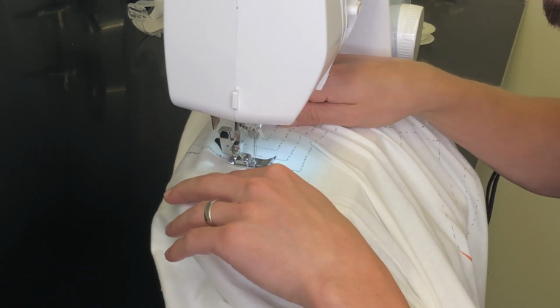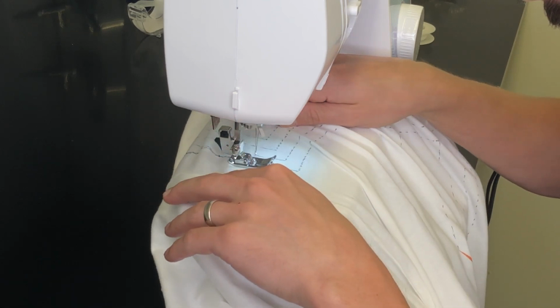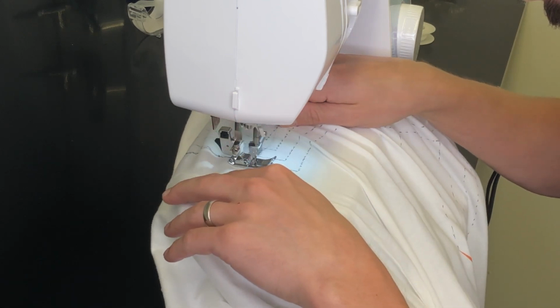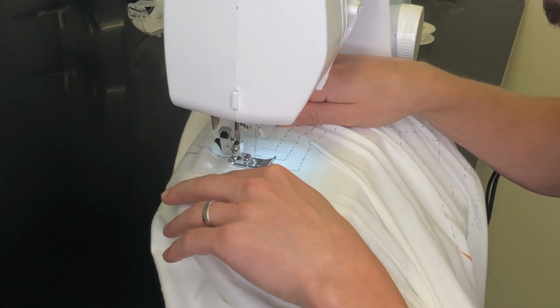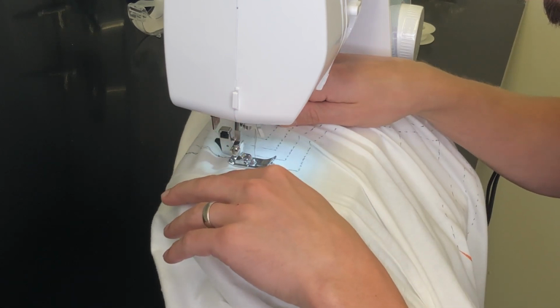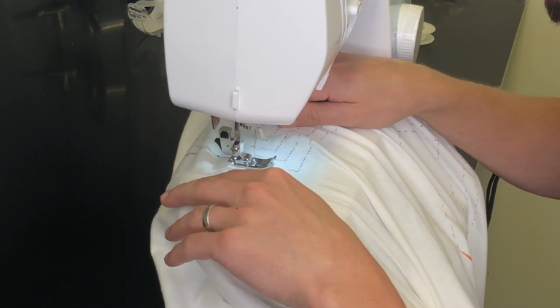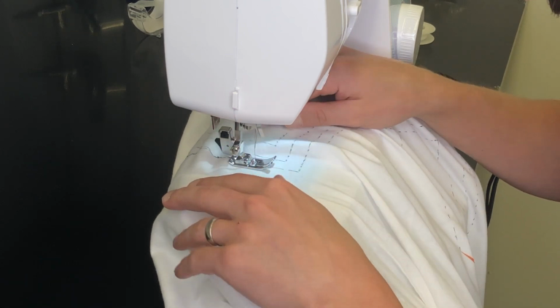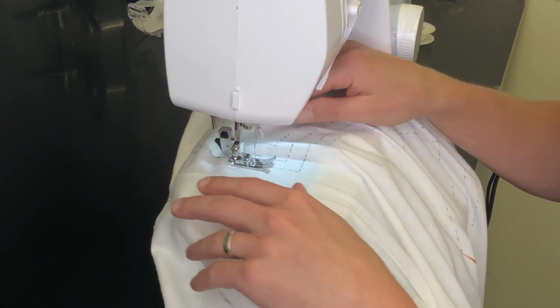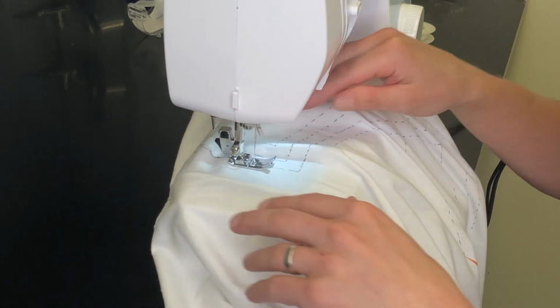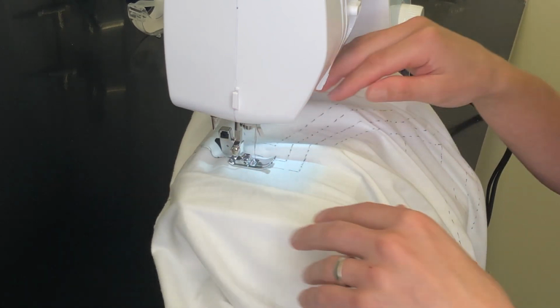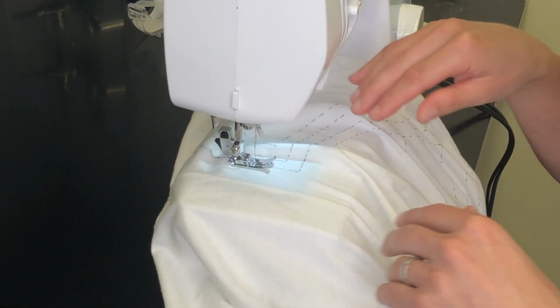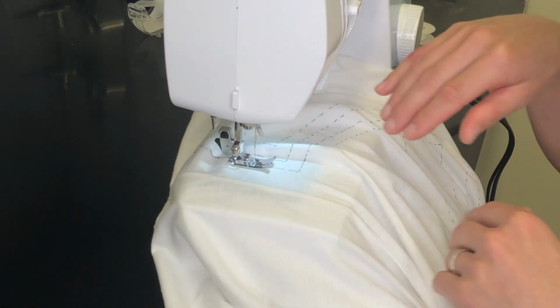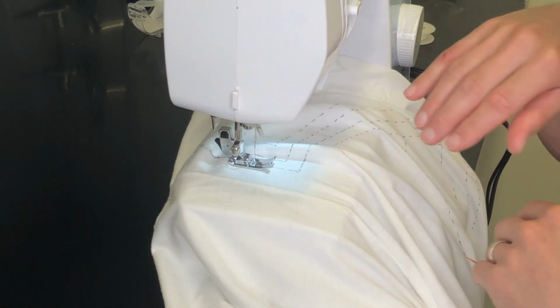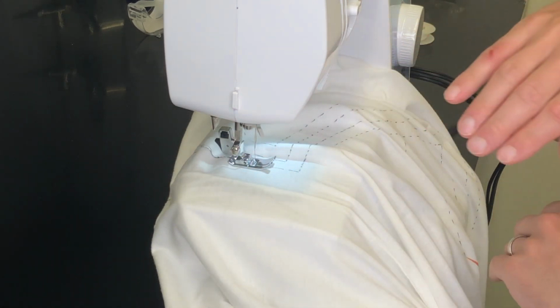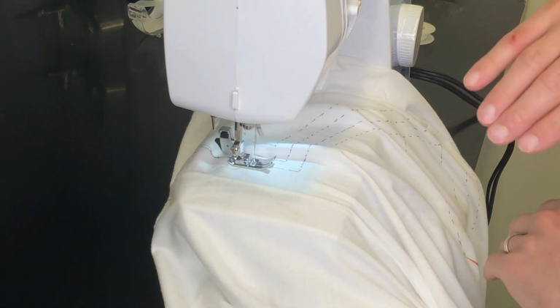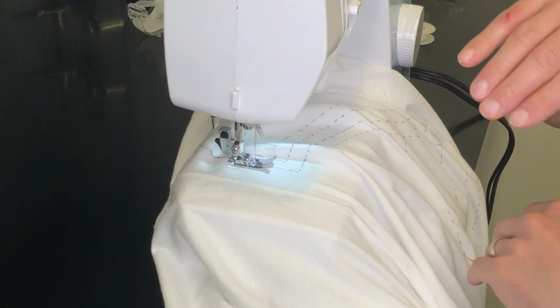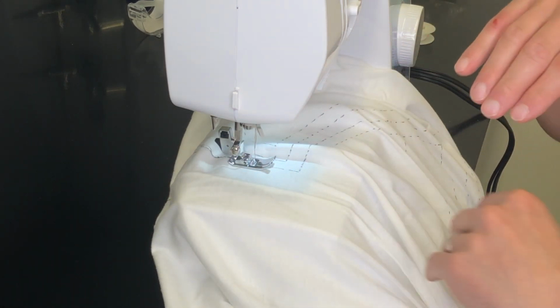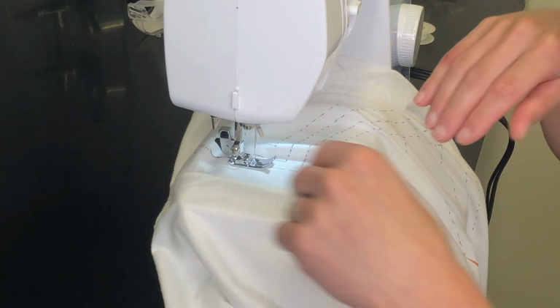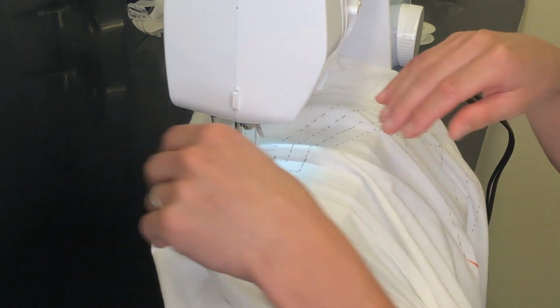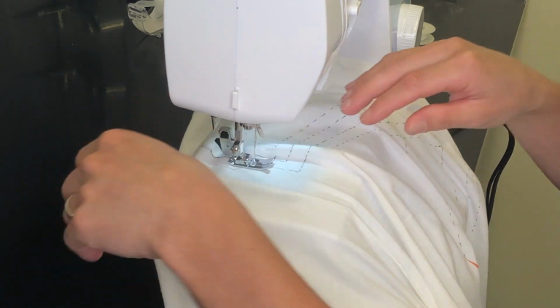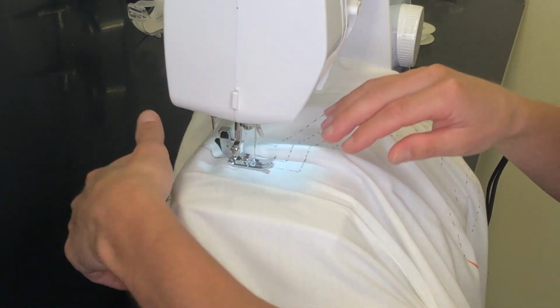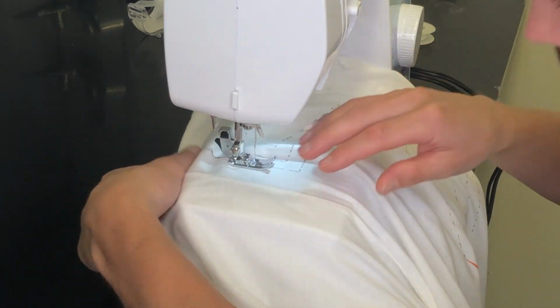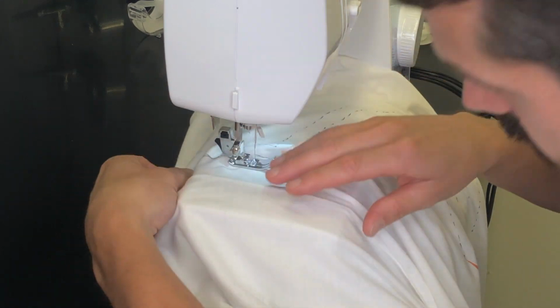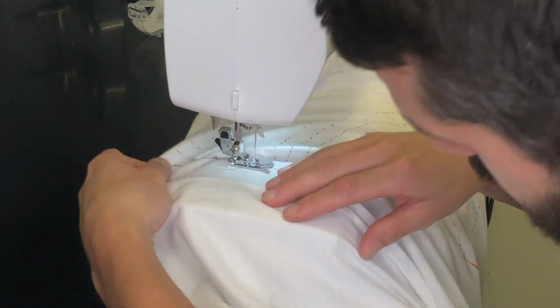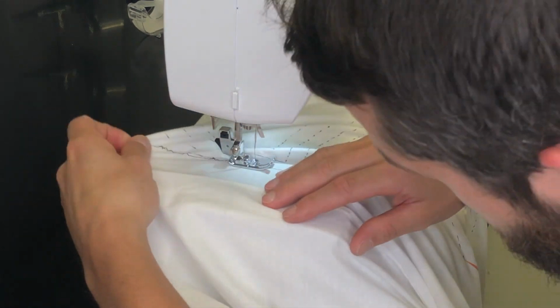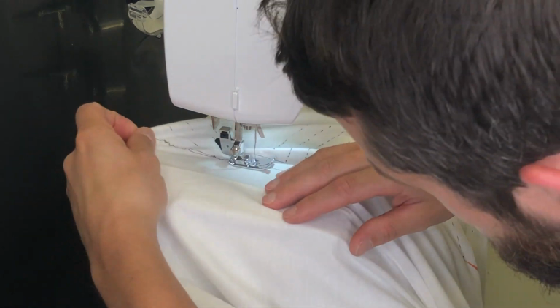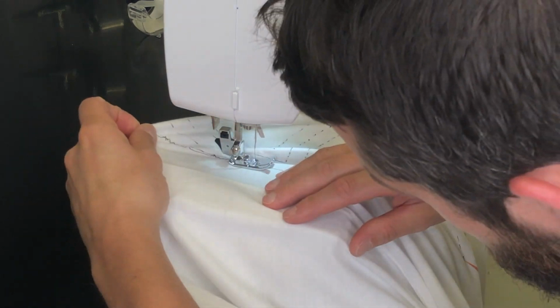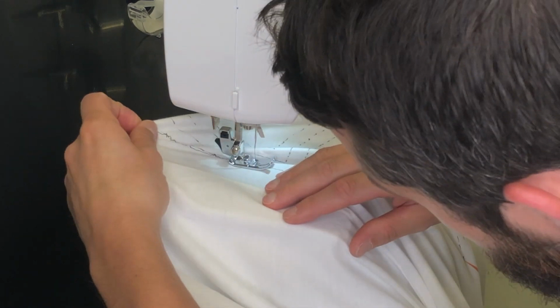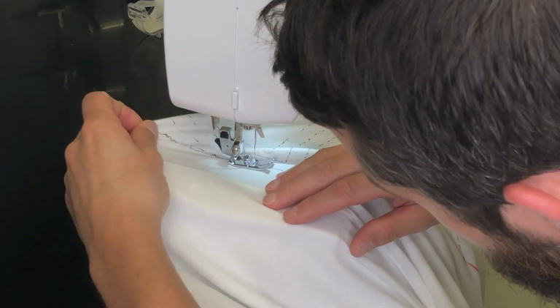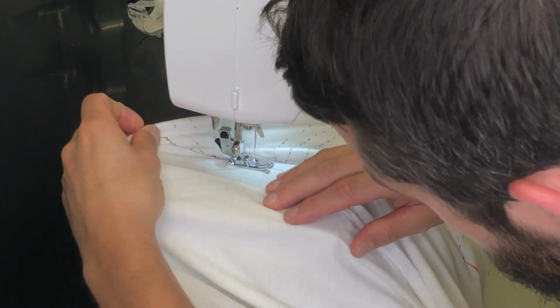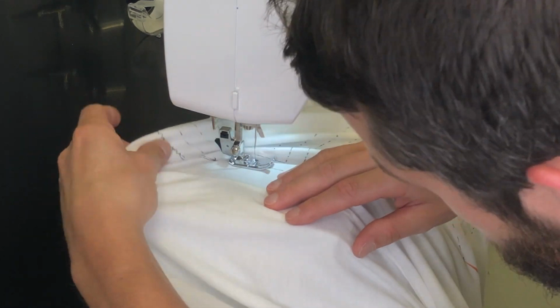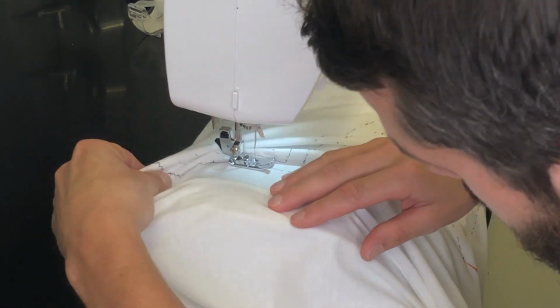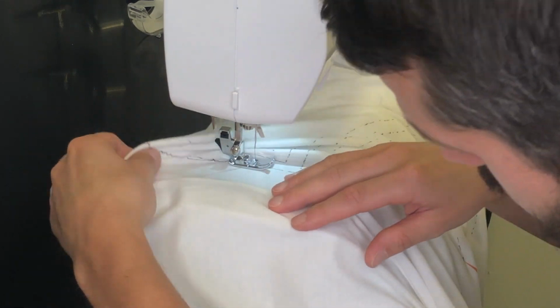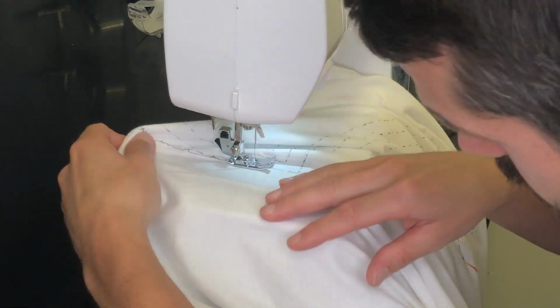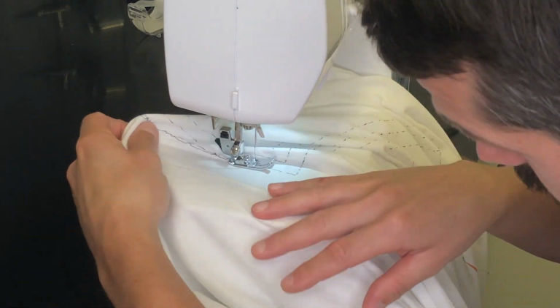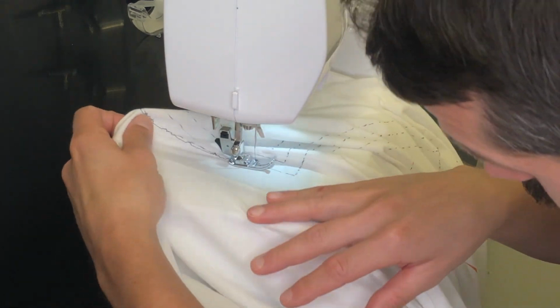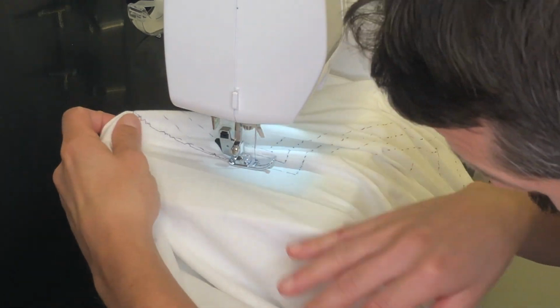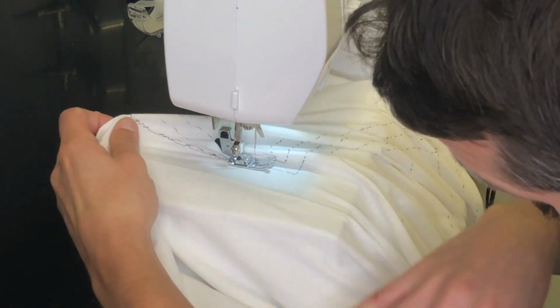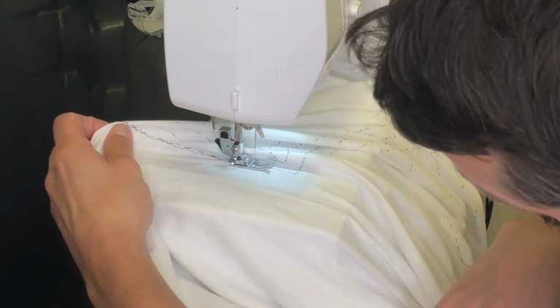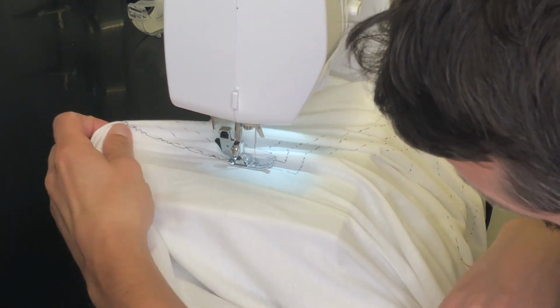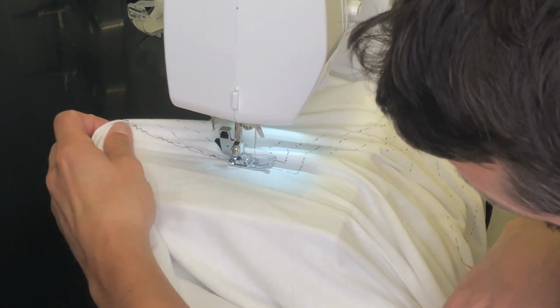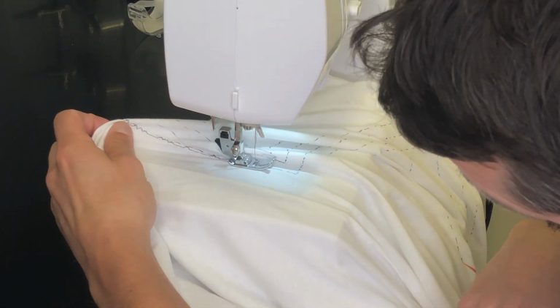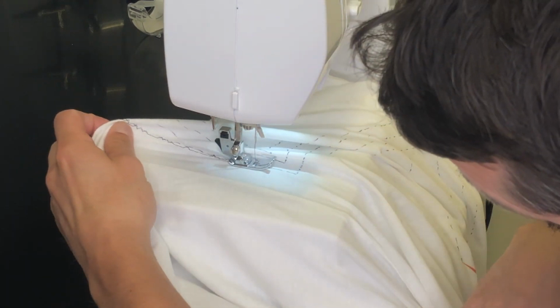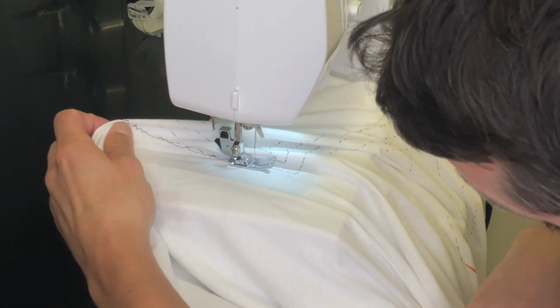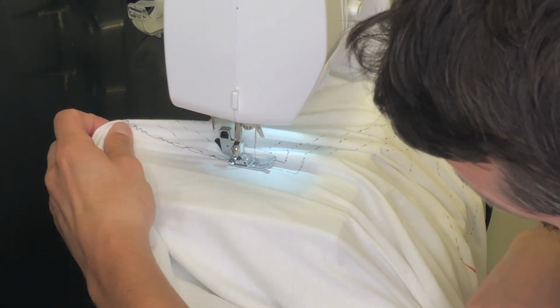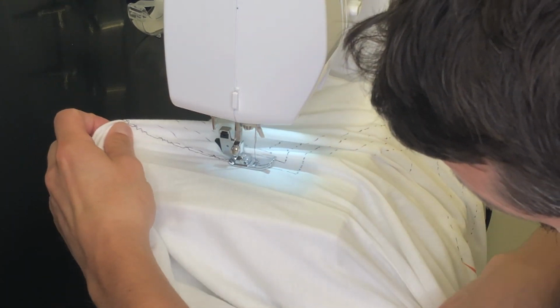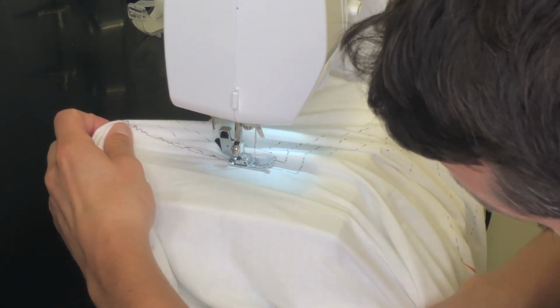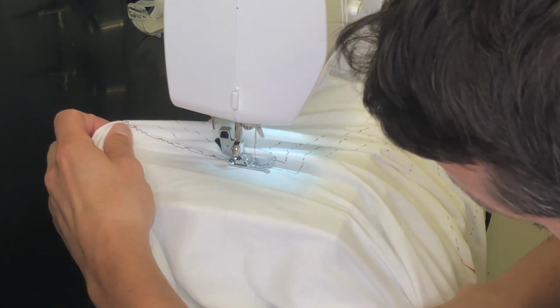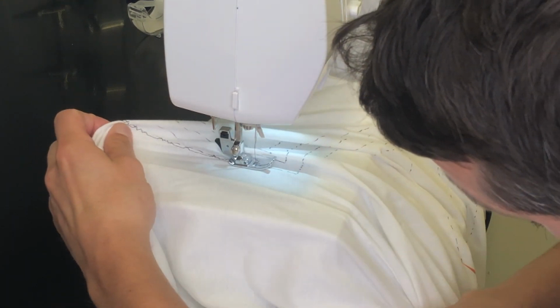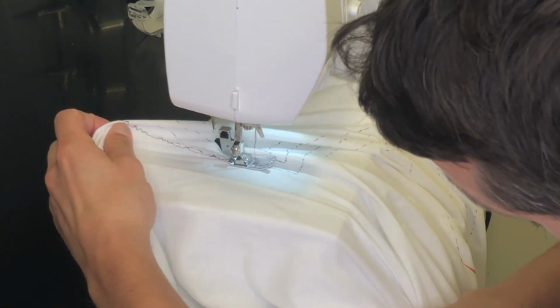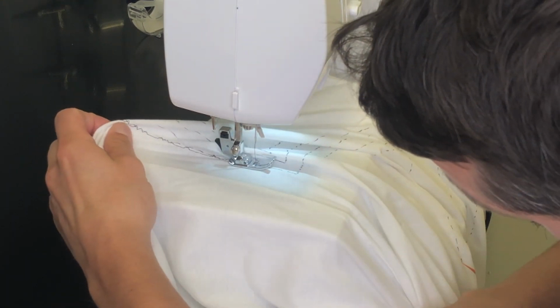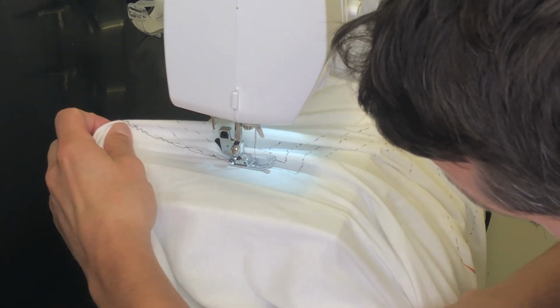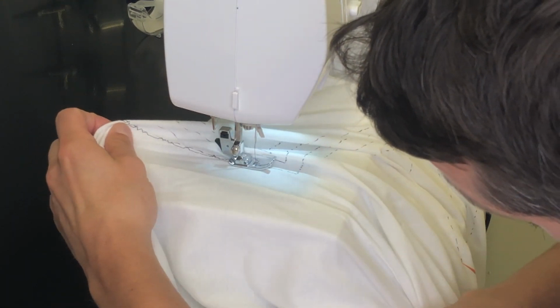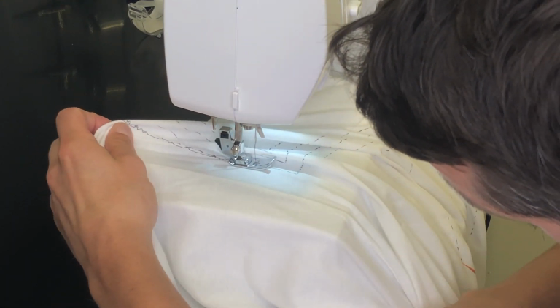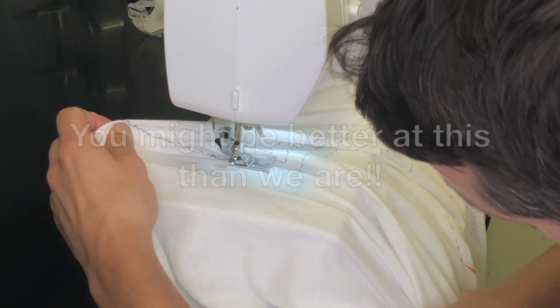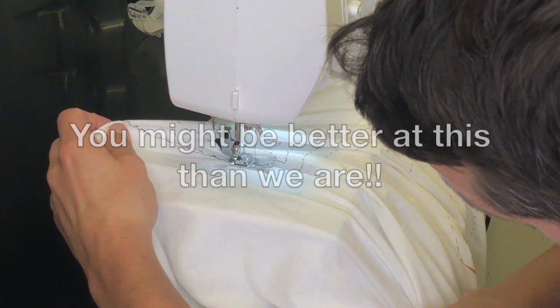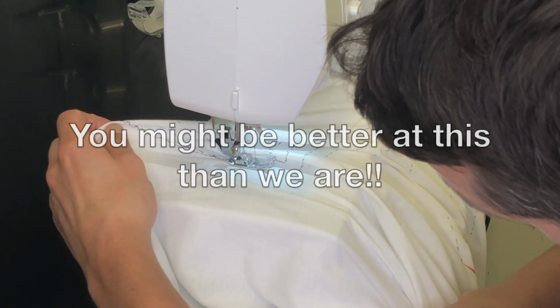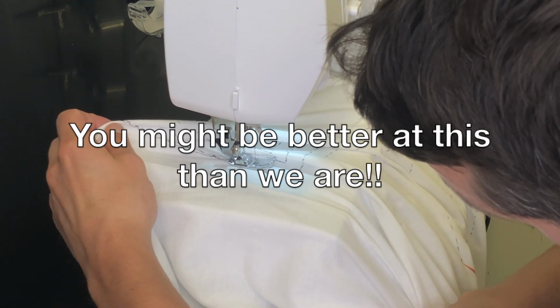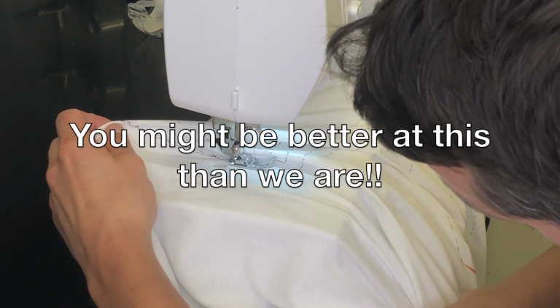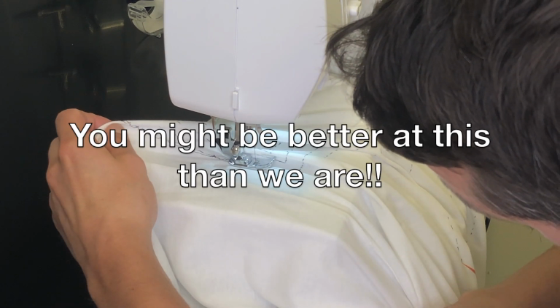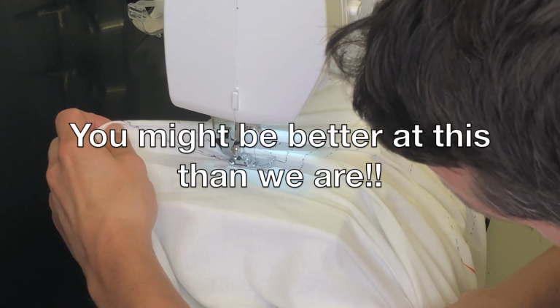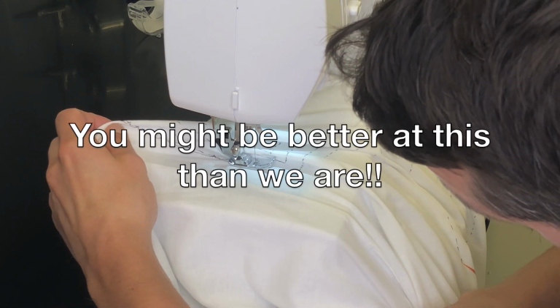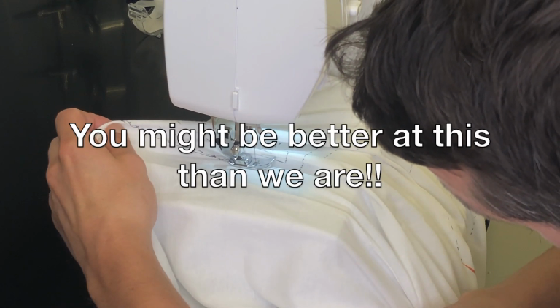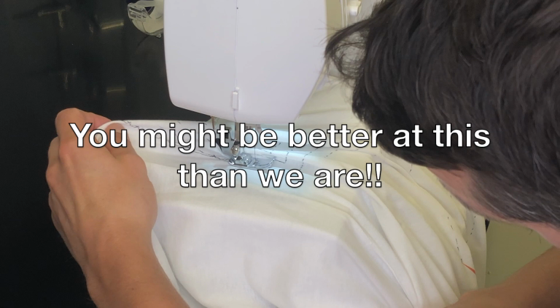Oh, it's screwed up. What happened? Look at it — oh man, how's that happening?